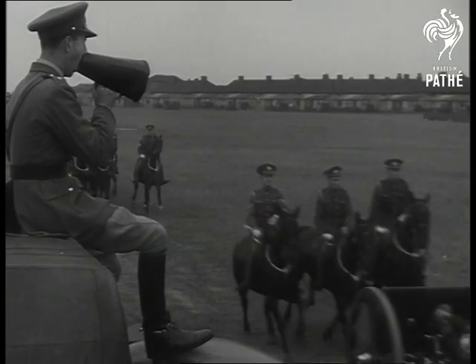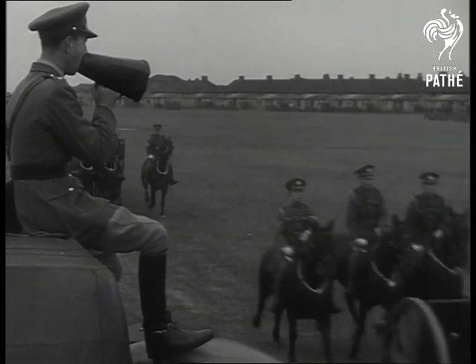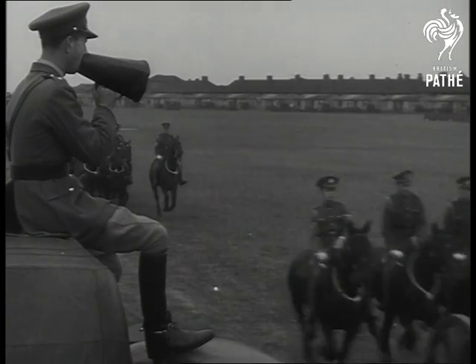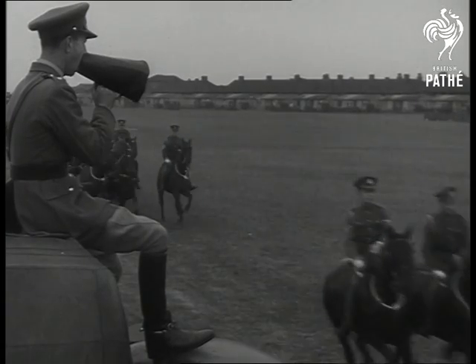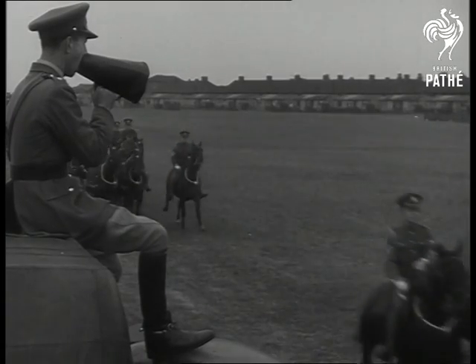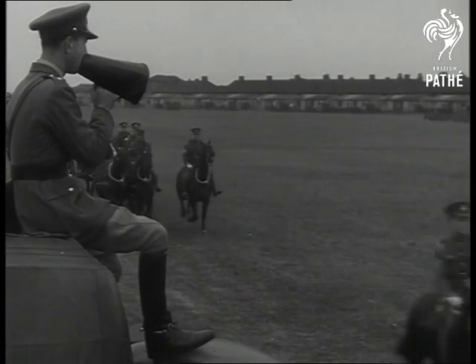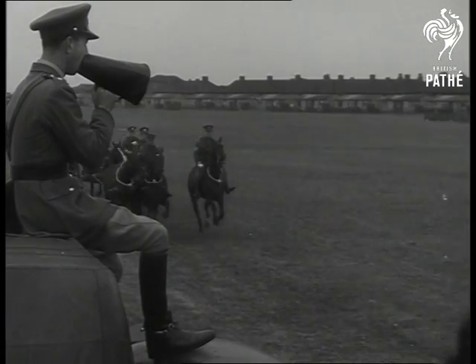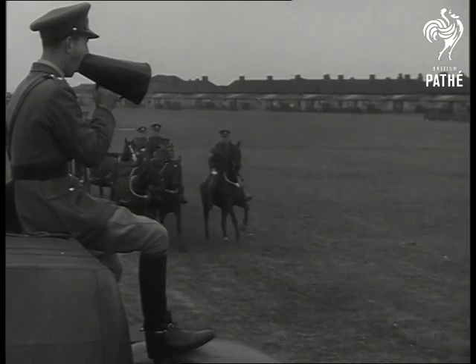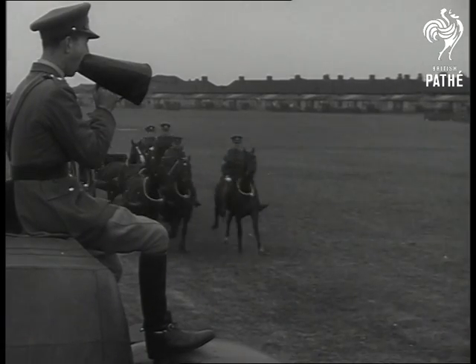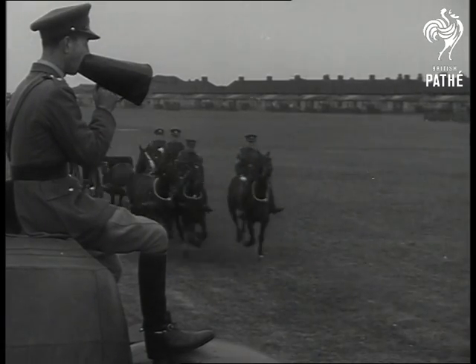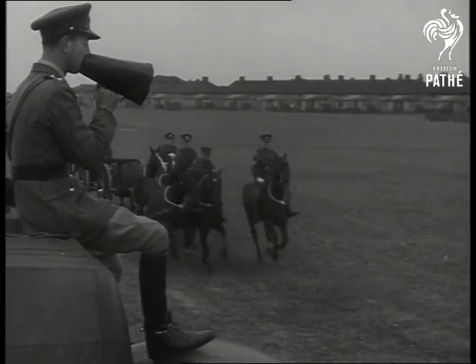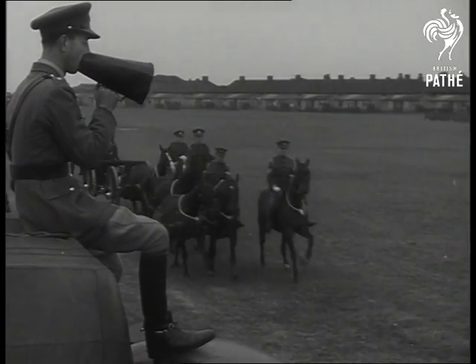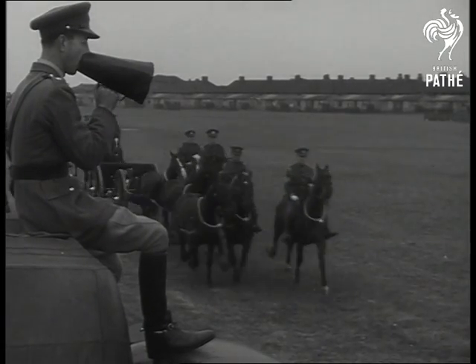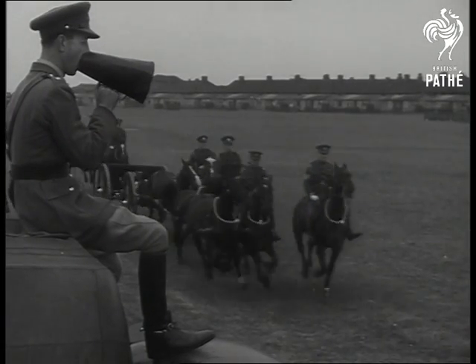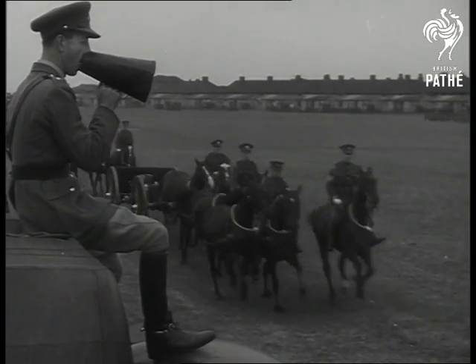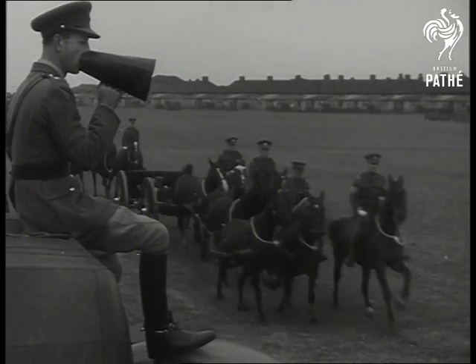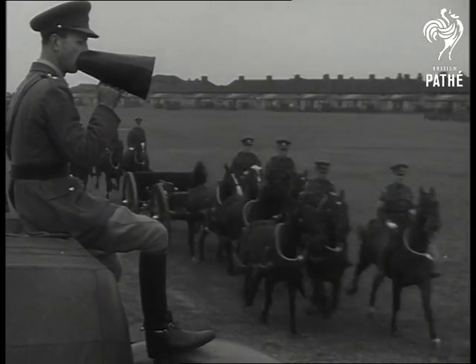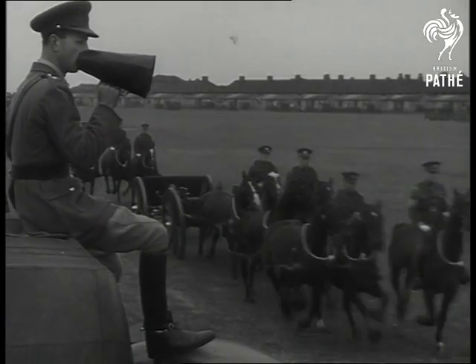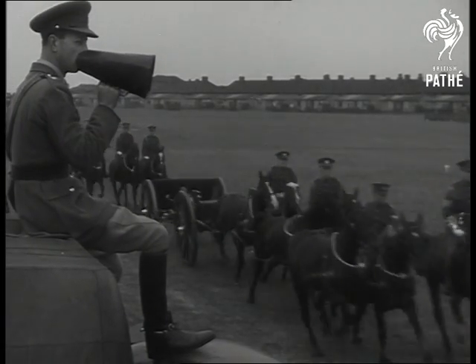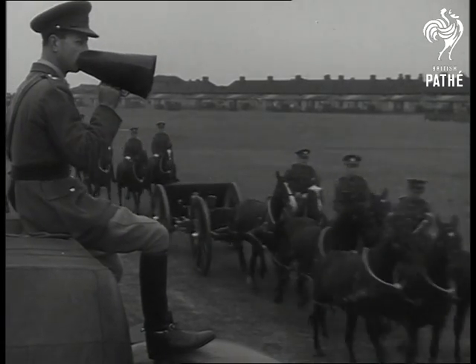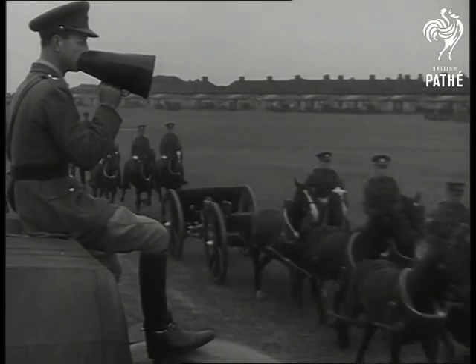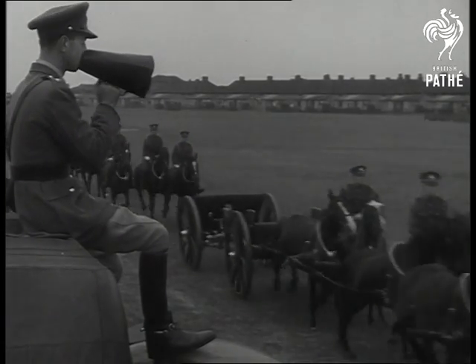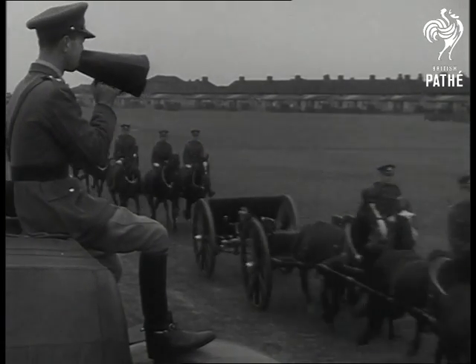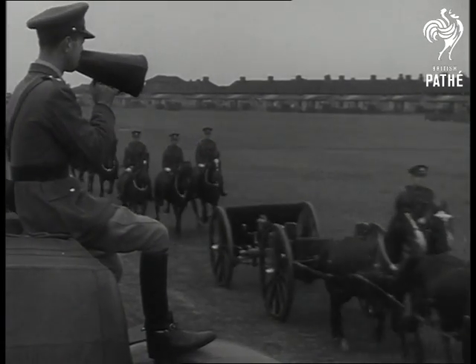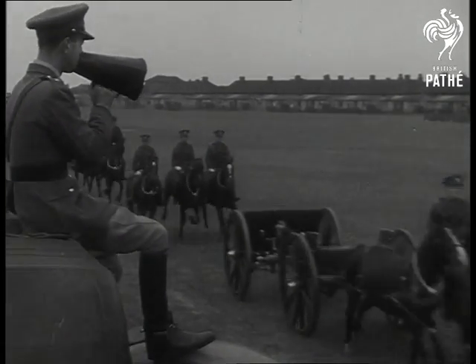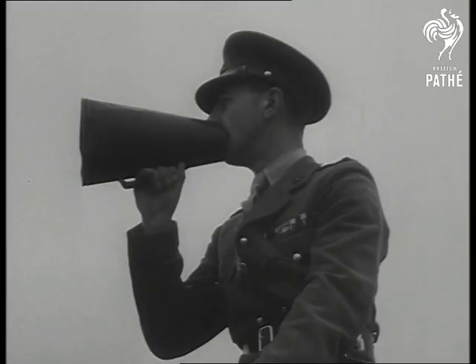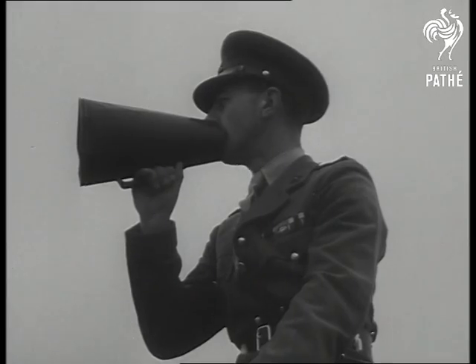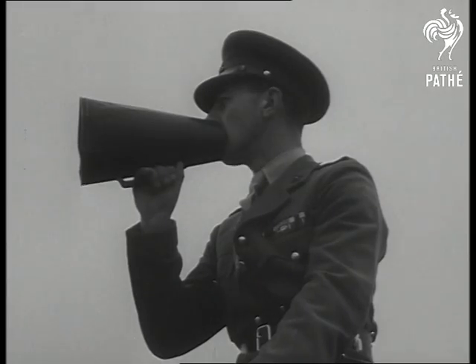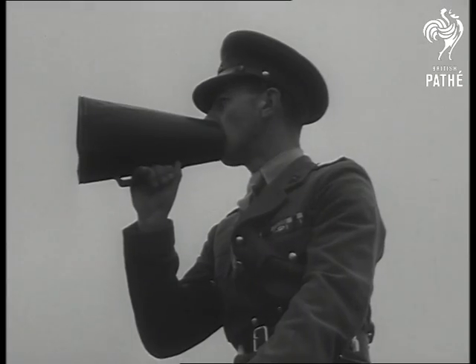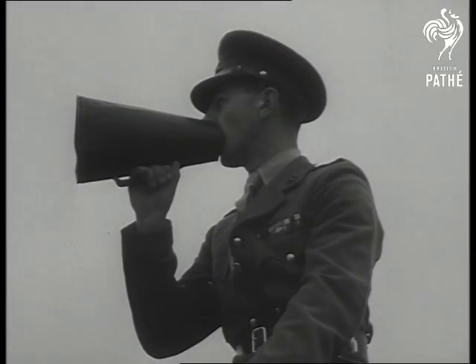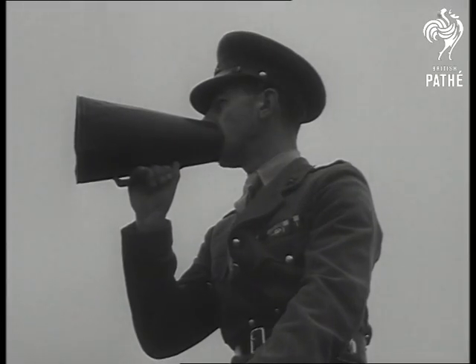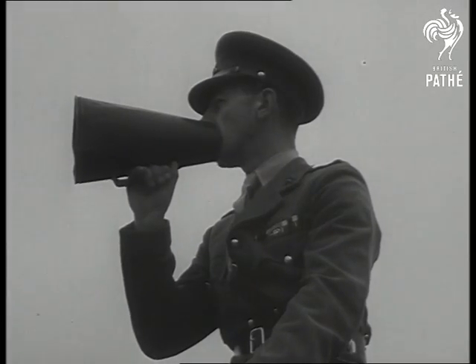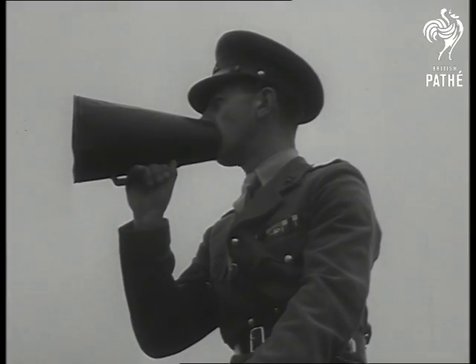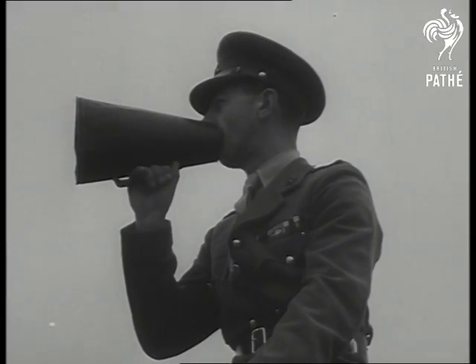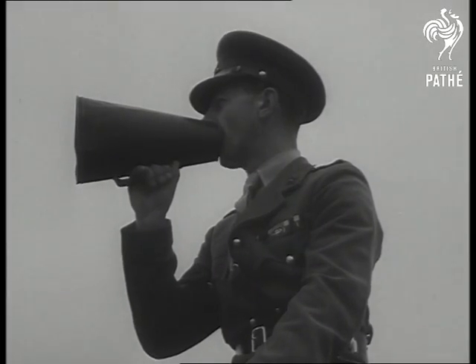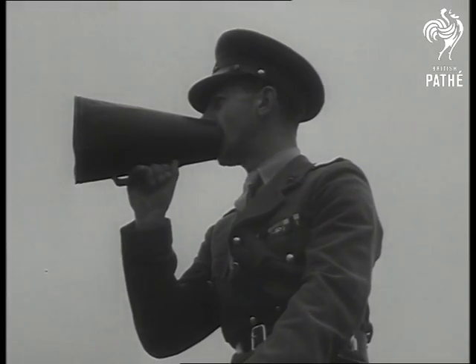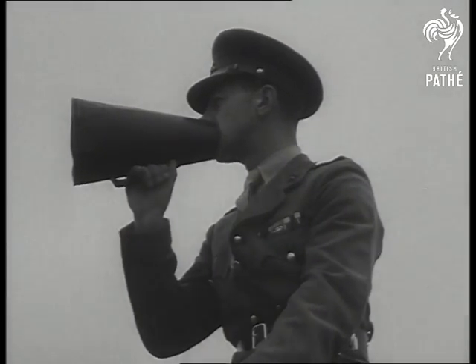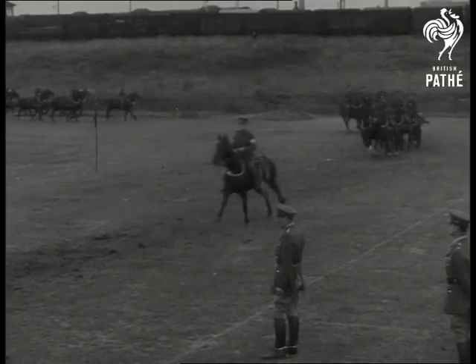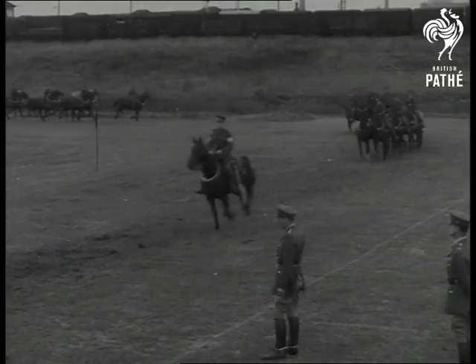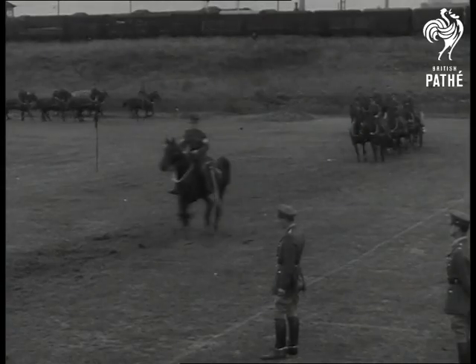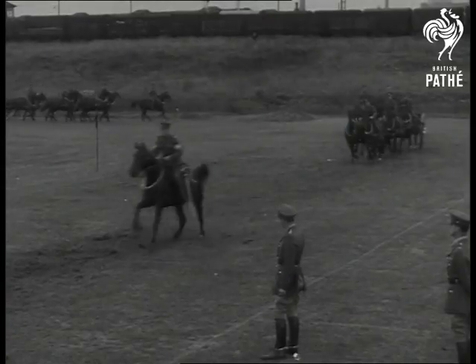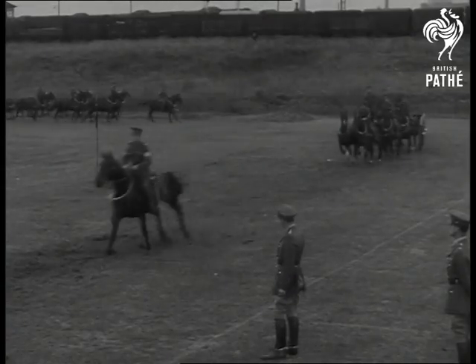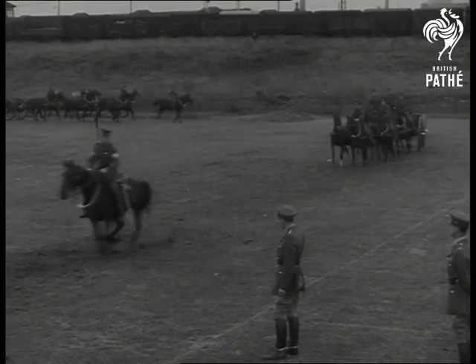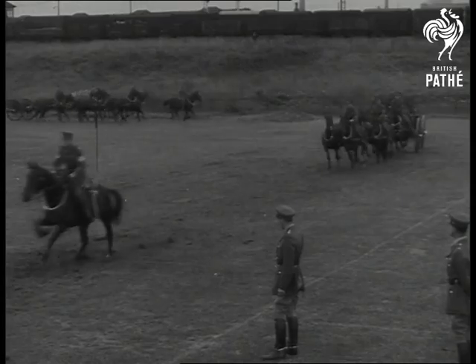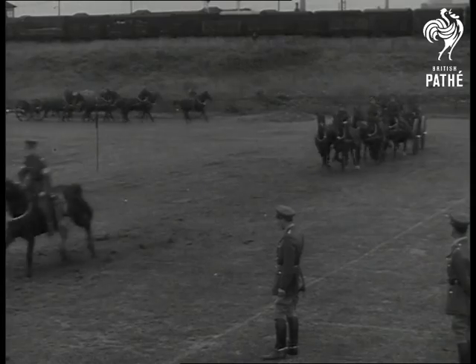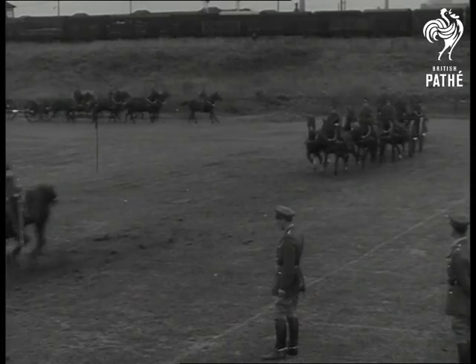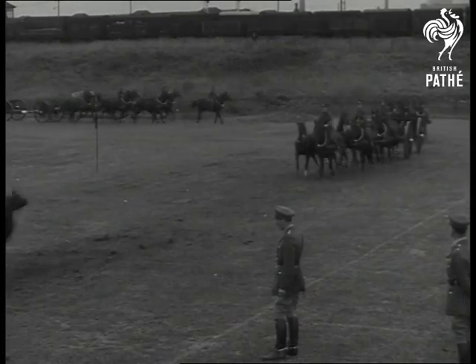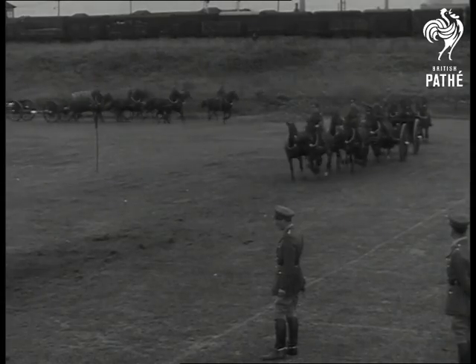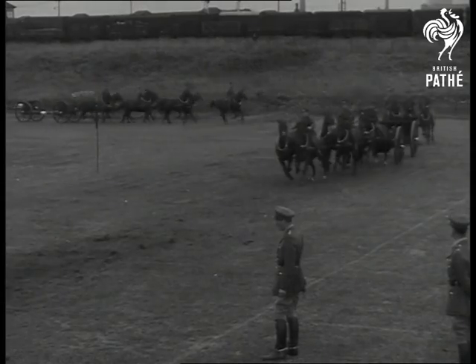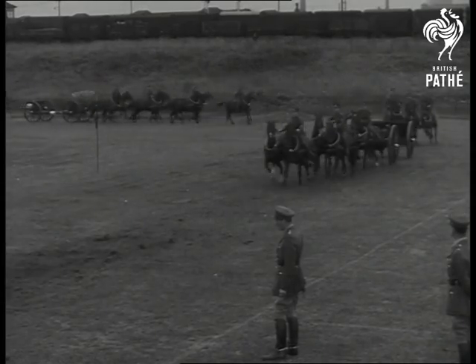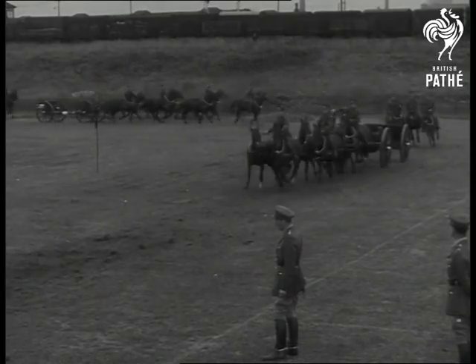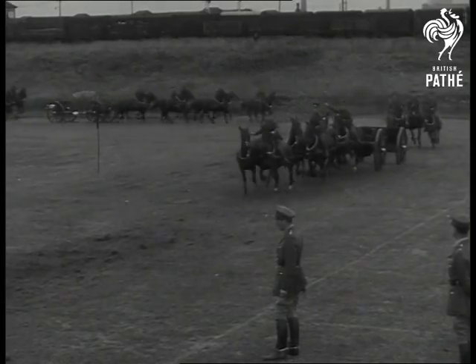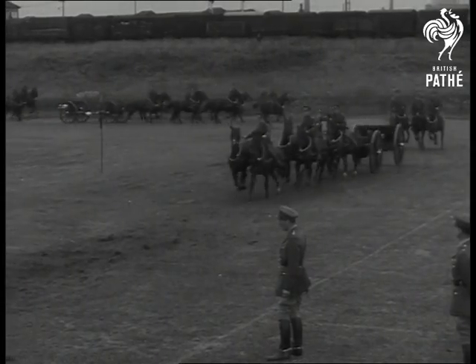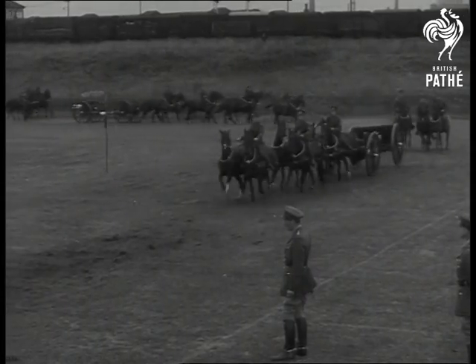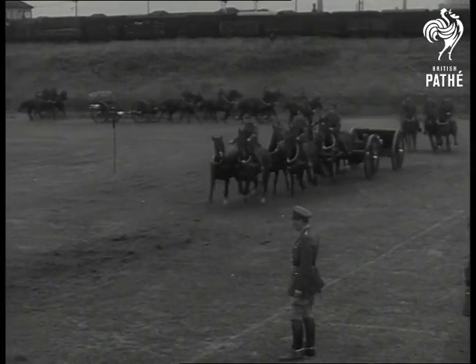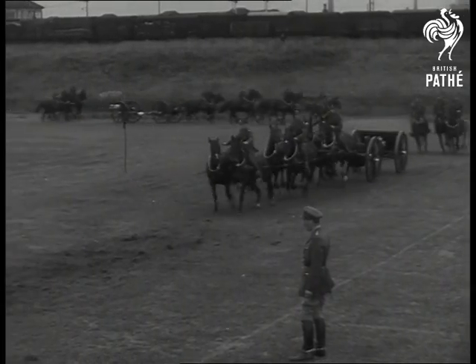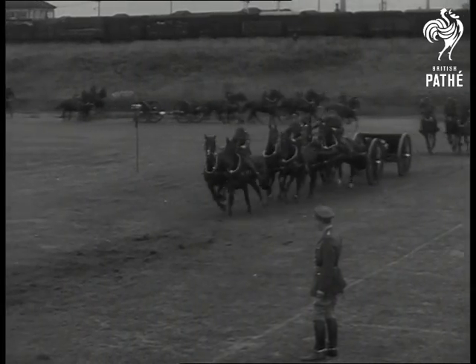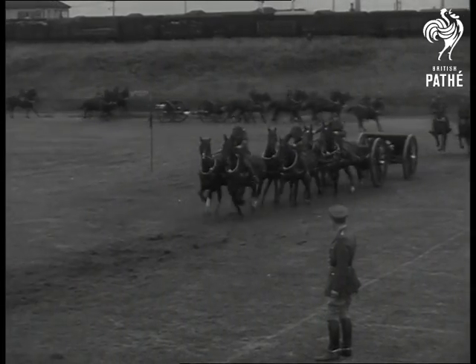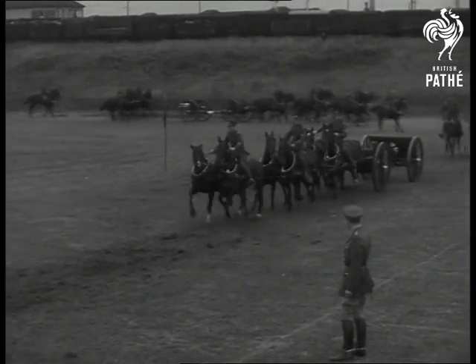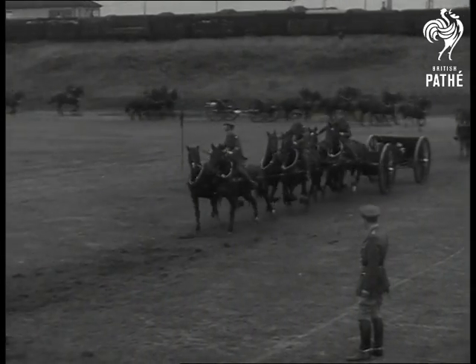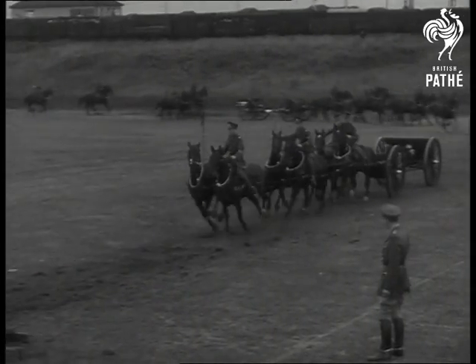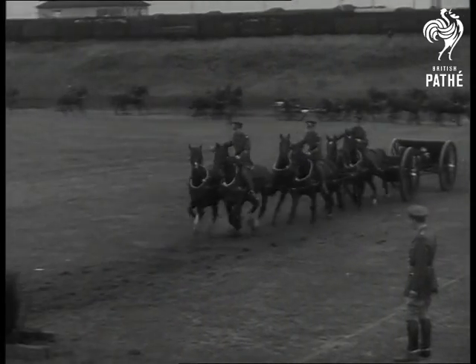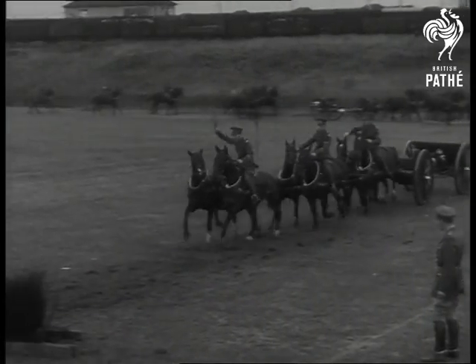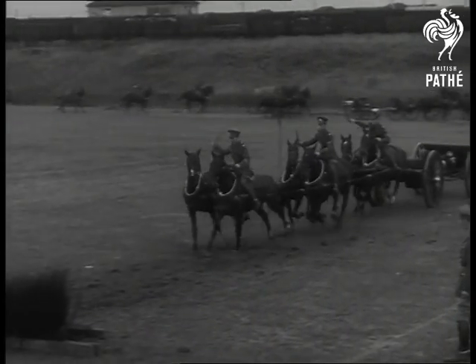In the battles of old, the Royal Horse Artillery had to bring up the guns in support of the swift-moving cavalry, letting no obstacles stand in their way.